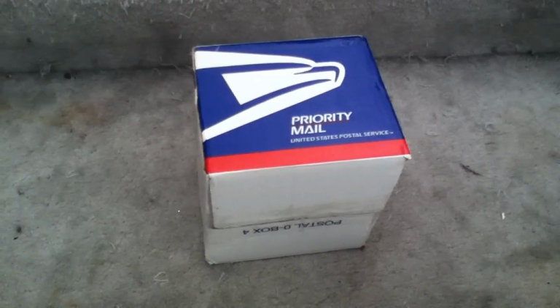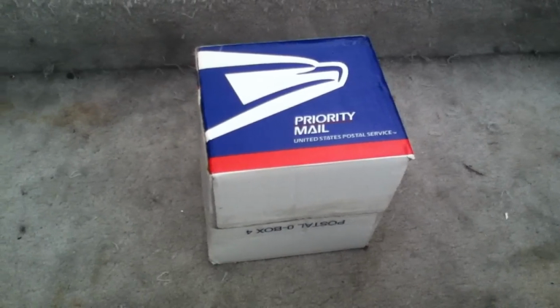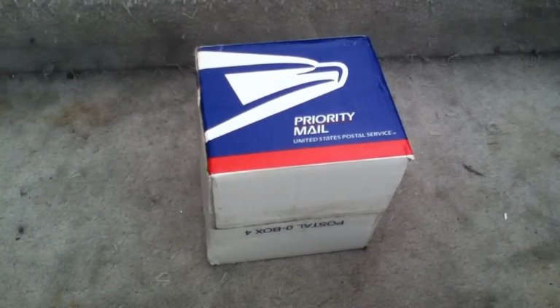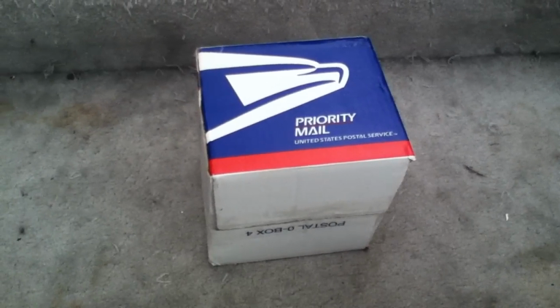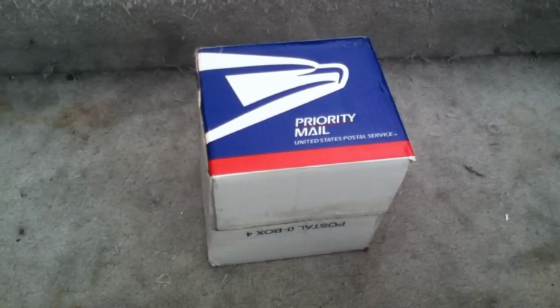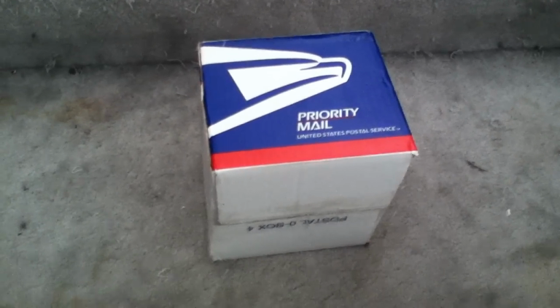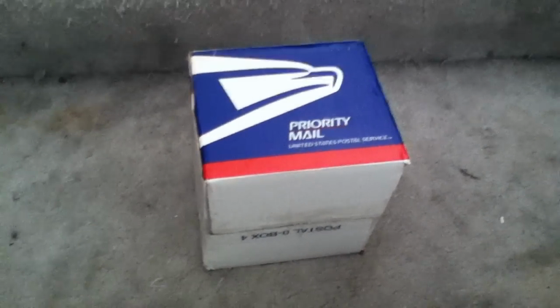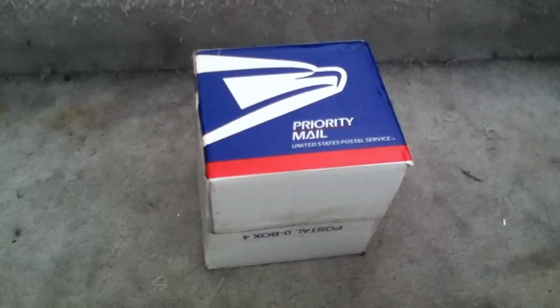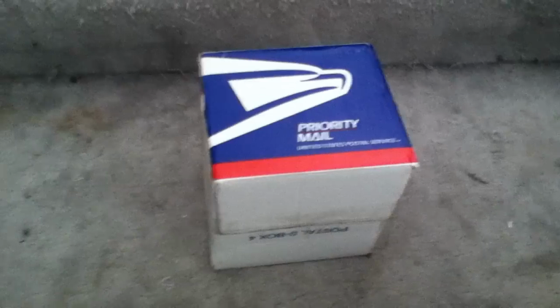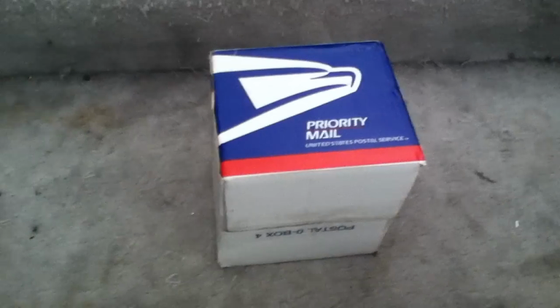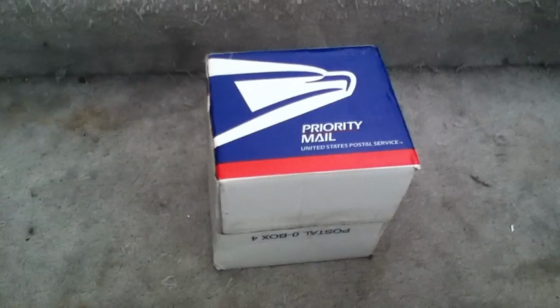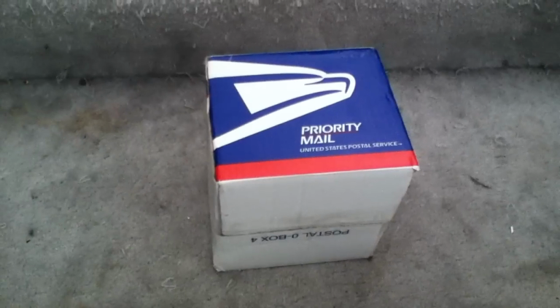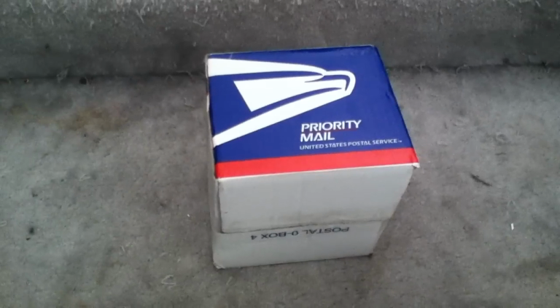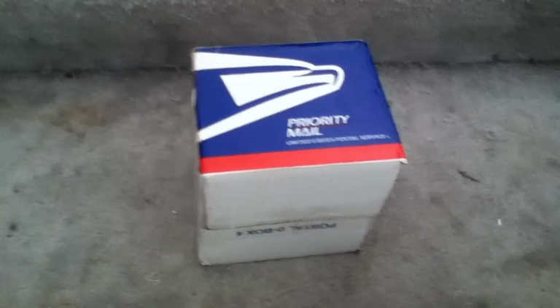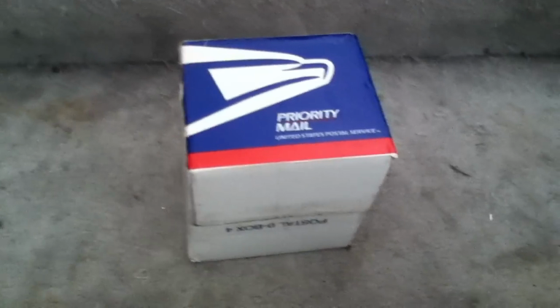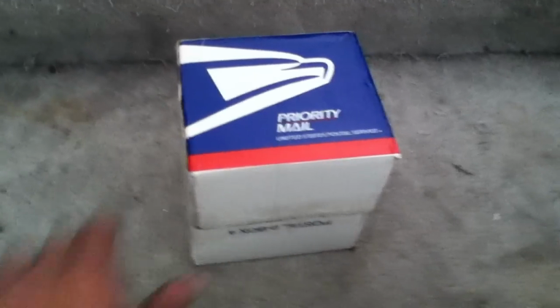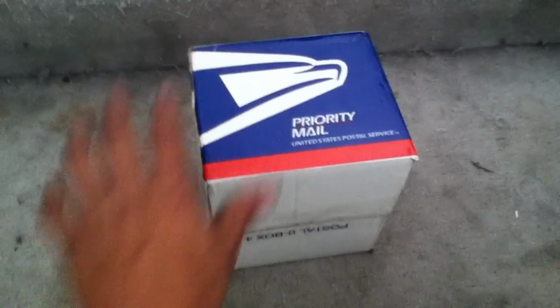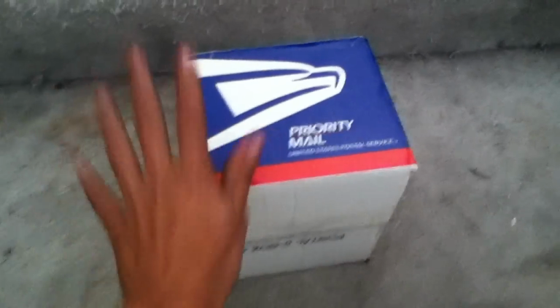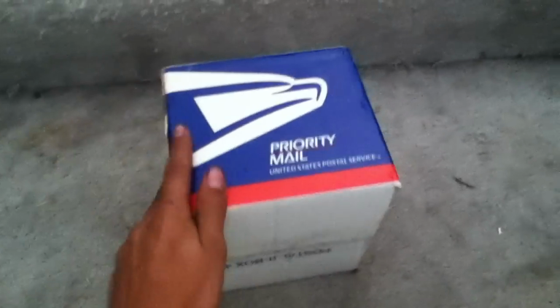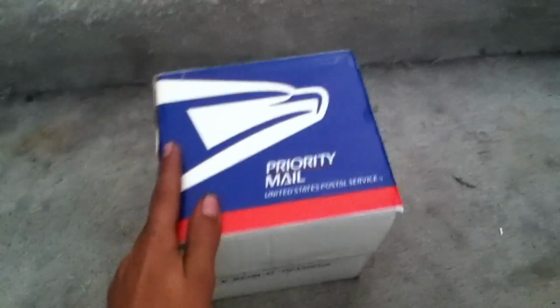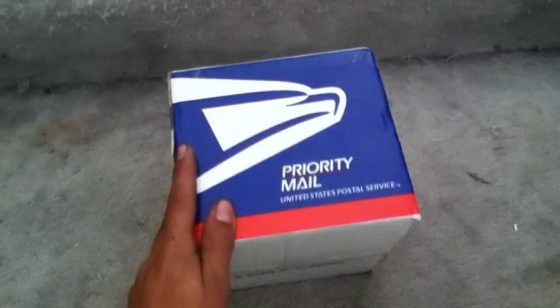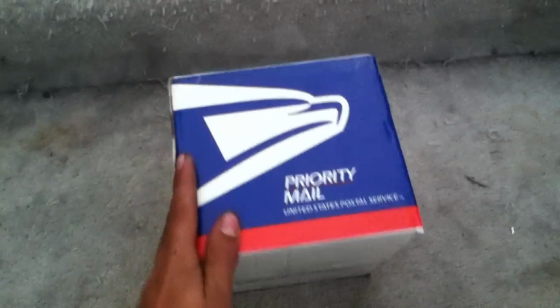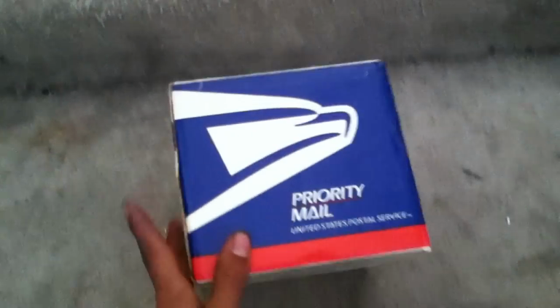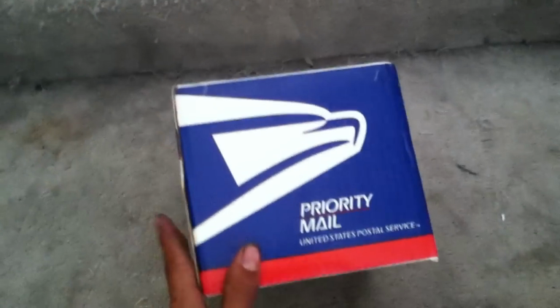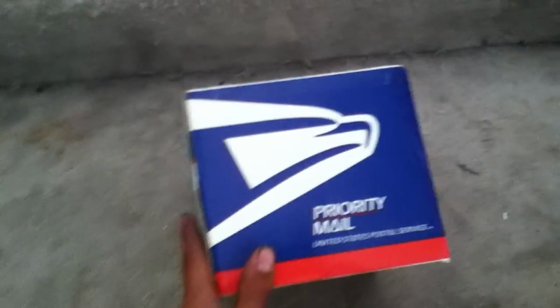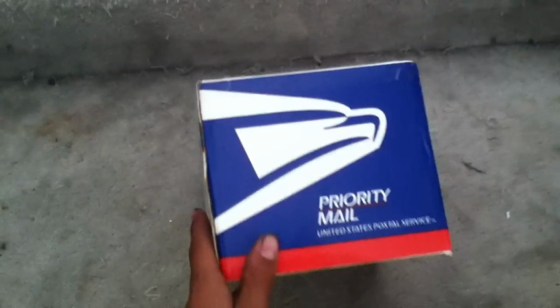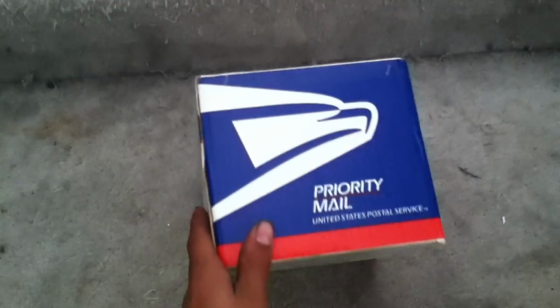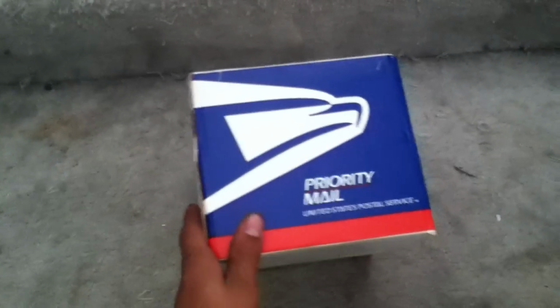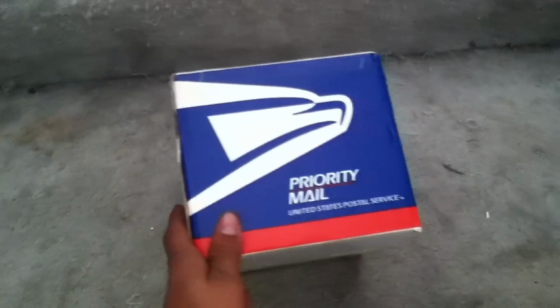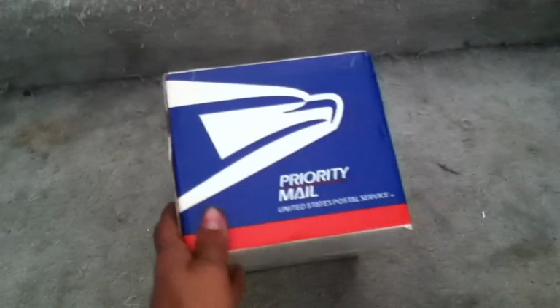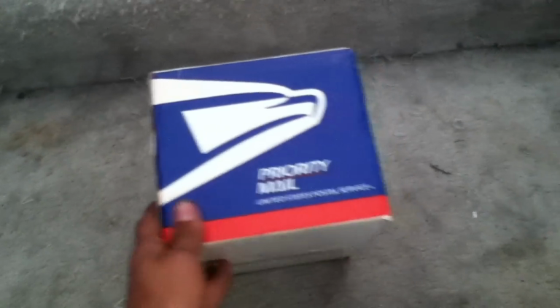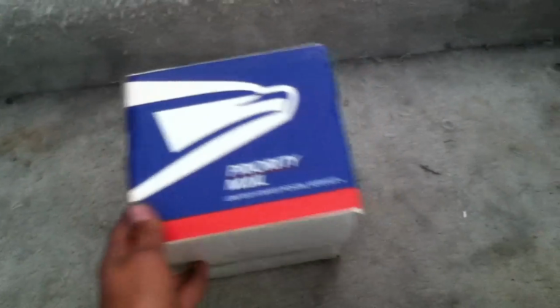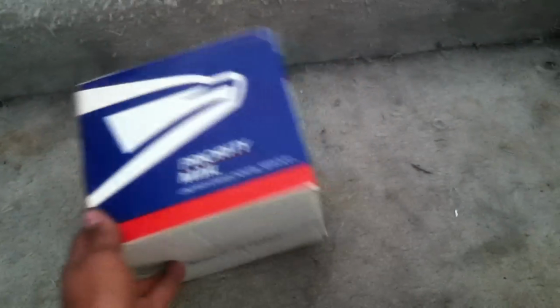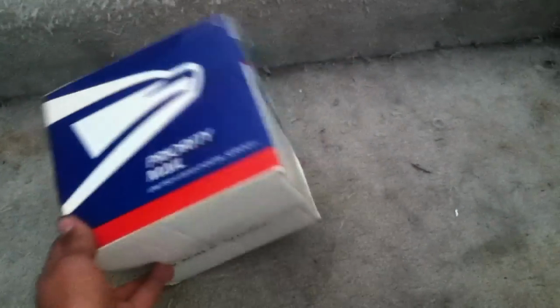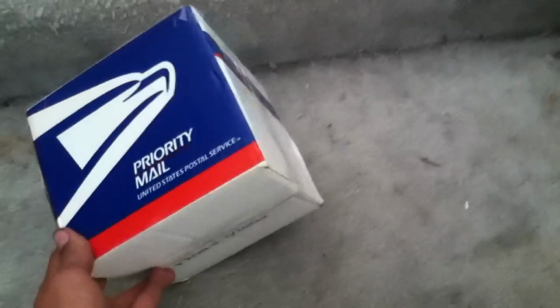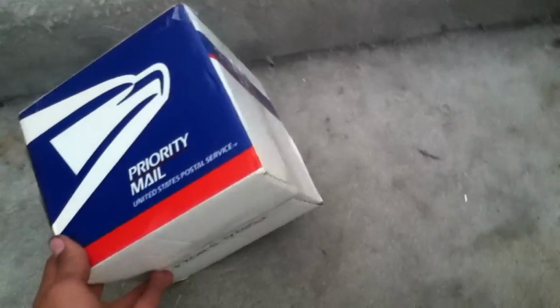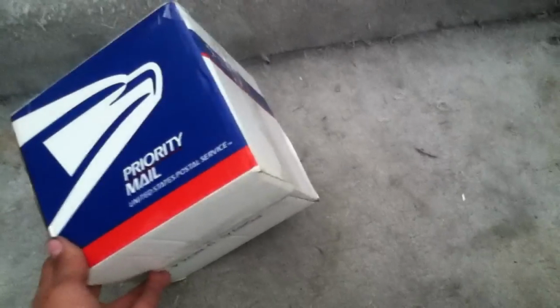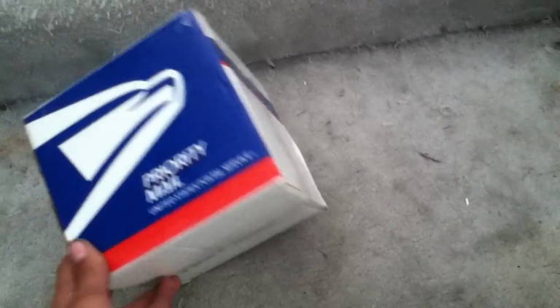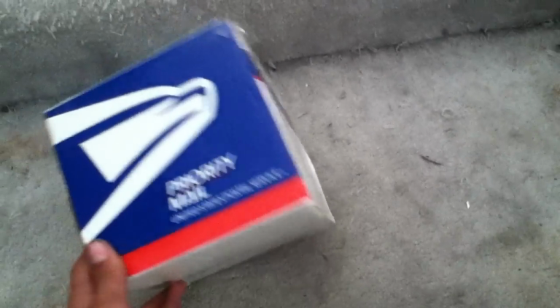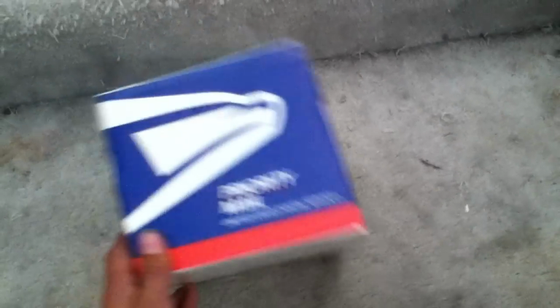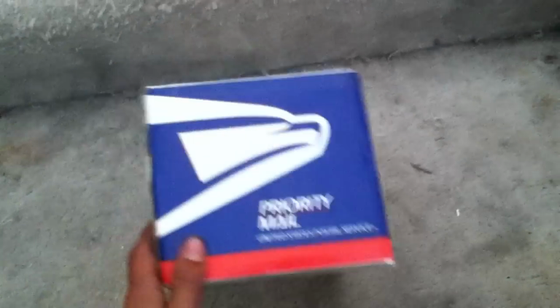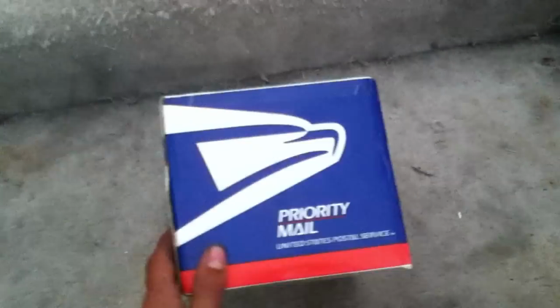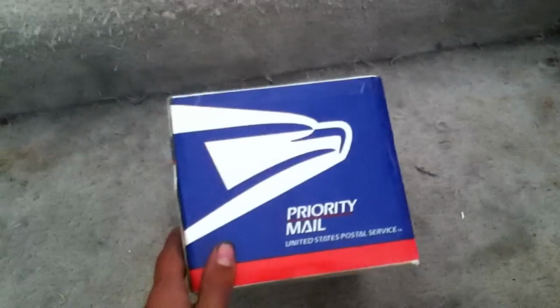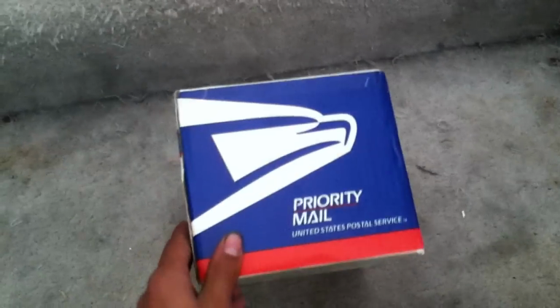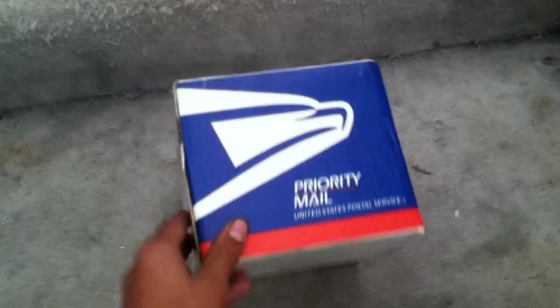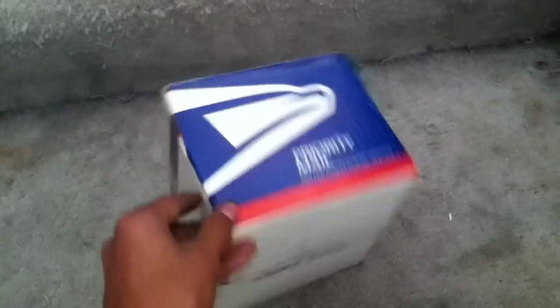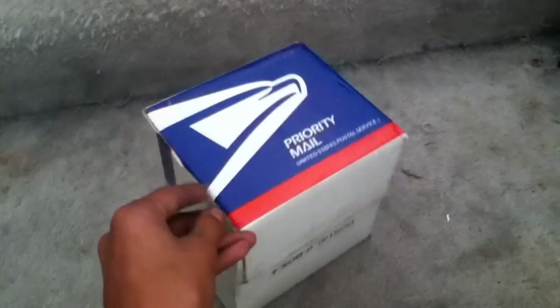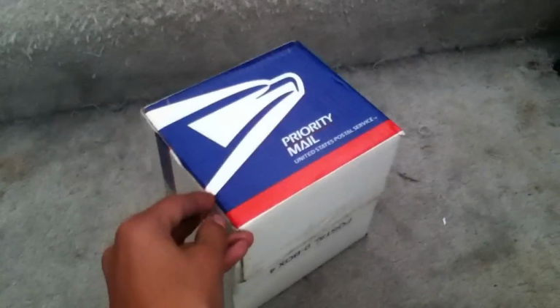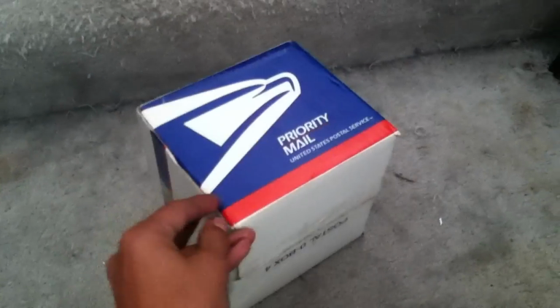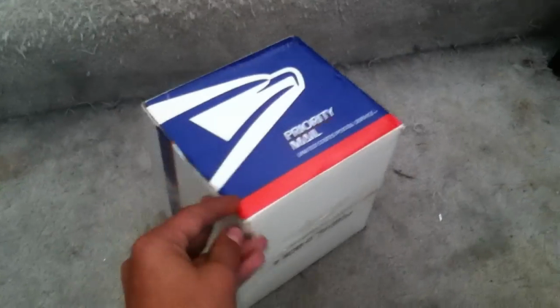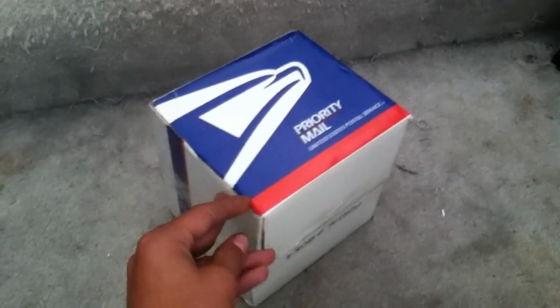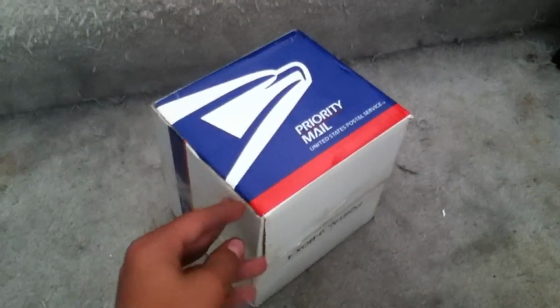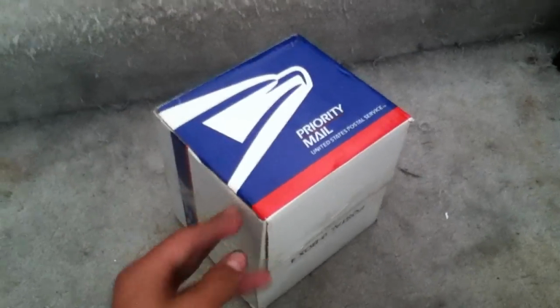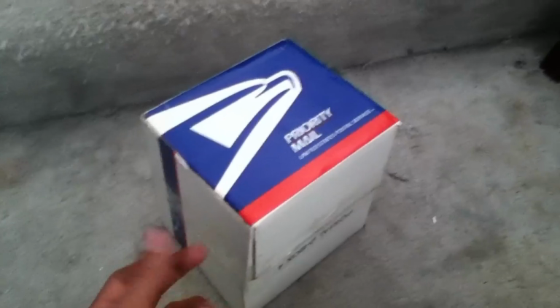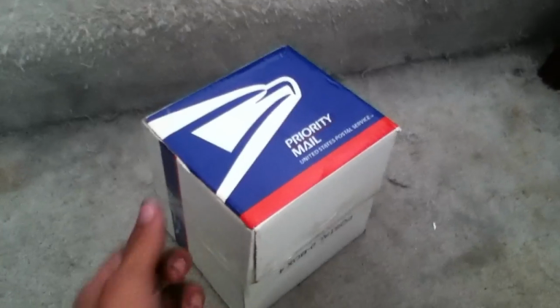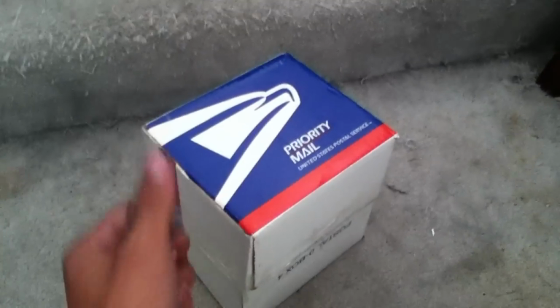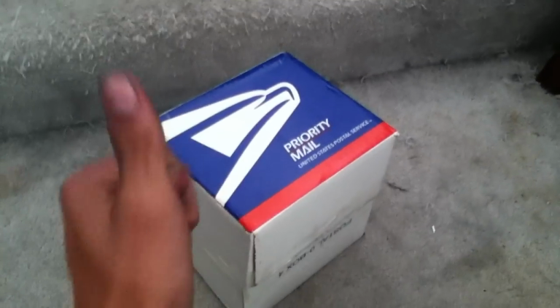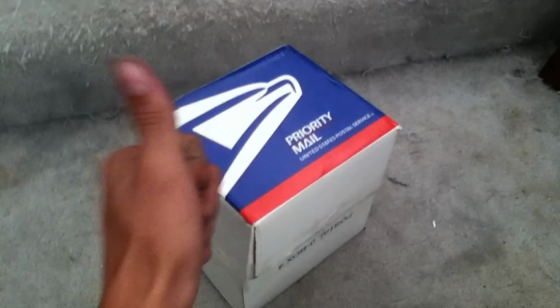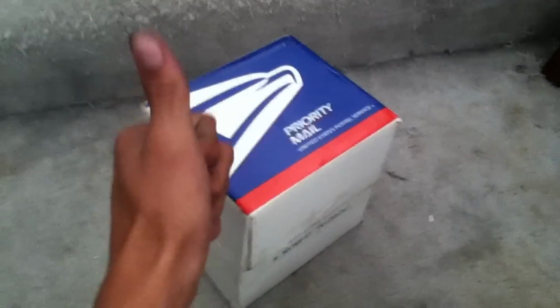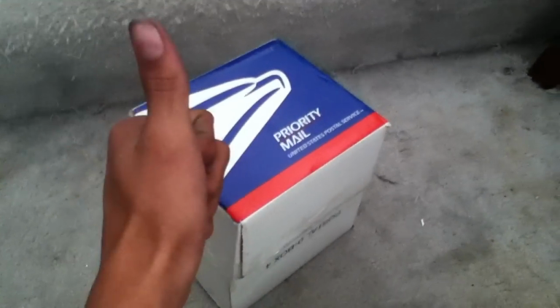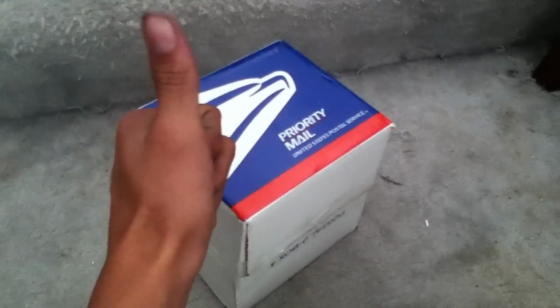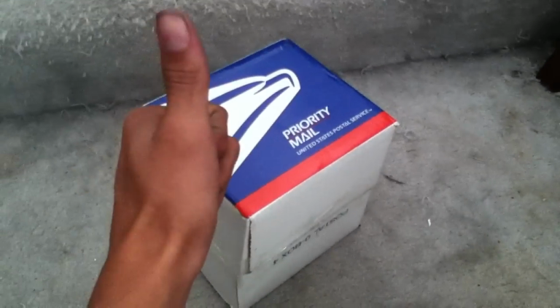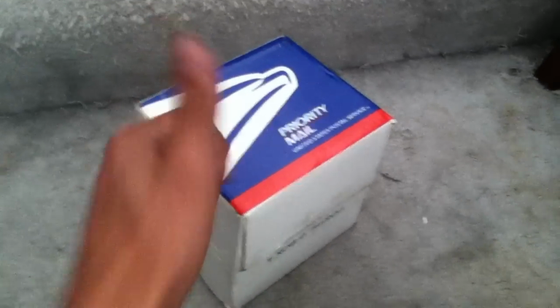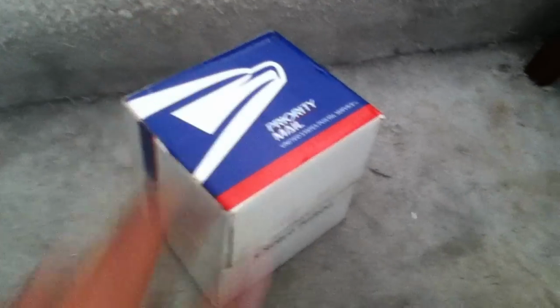Hey guys, what's up? Ryan from Montrose3 and I'm here with a package from my friend Logan. Logan, if you're watching this, thank you, man.